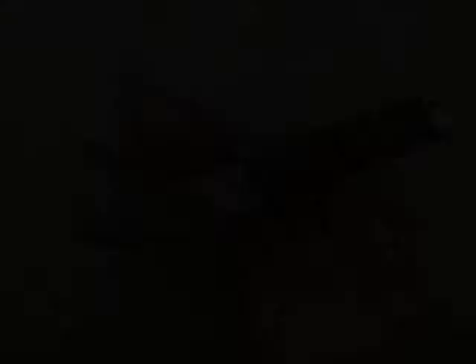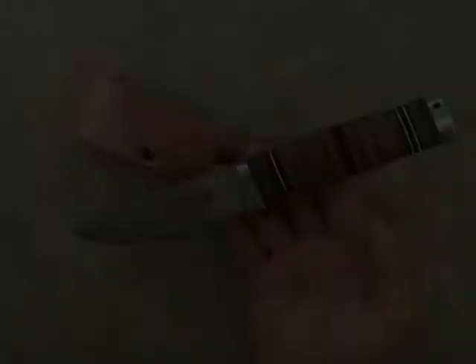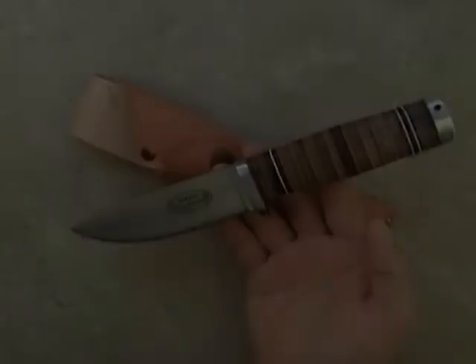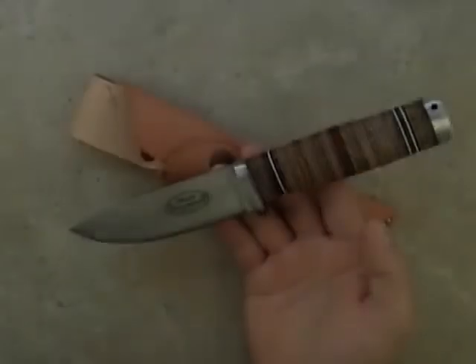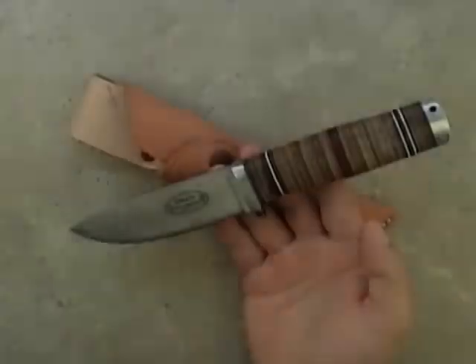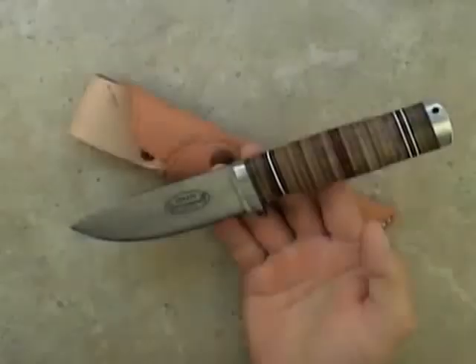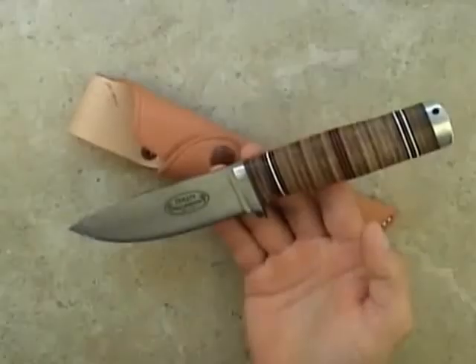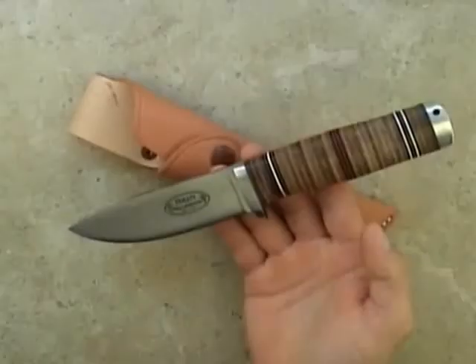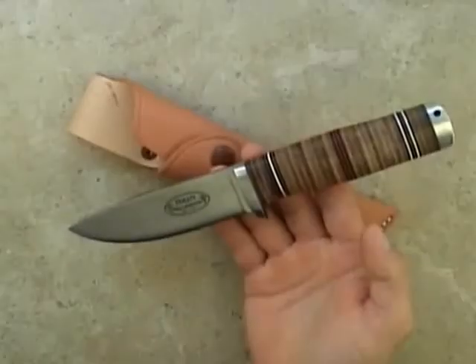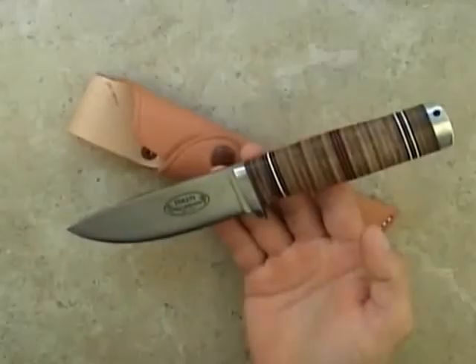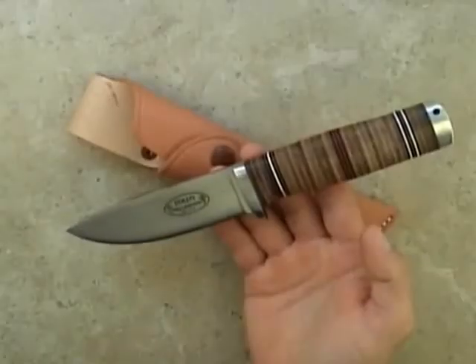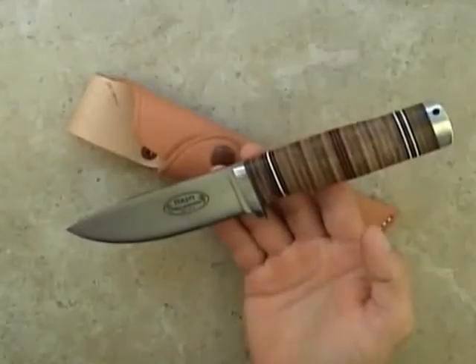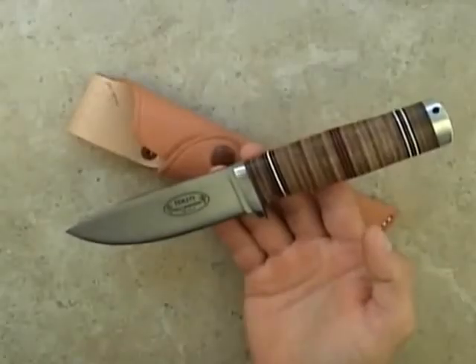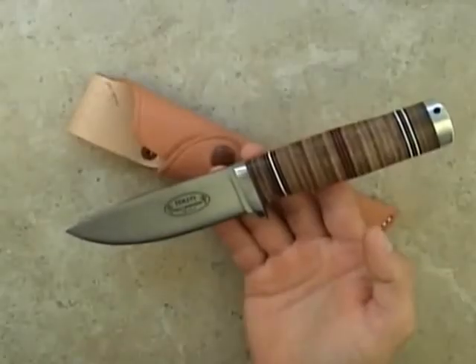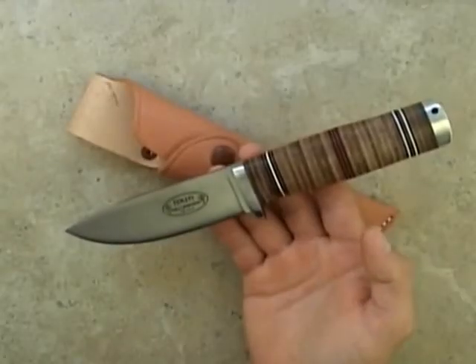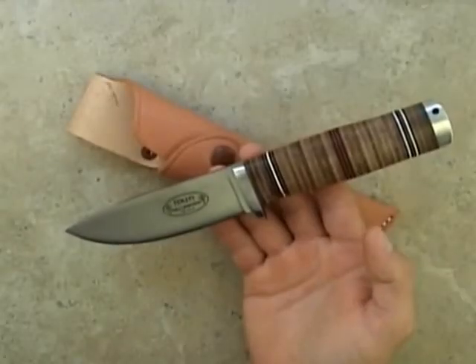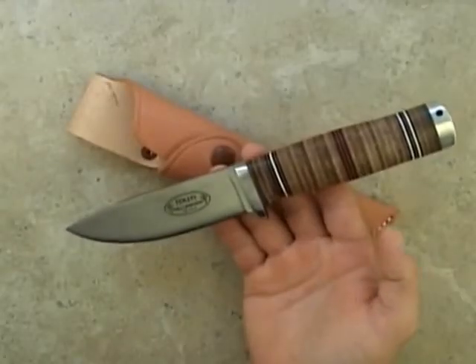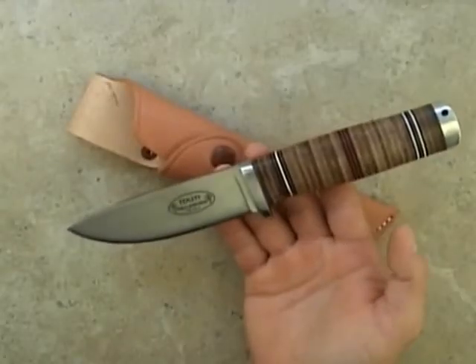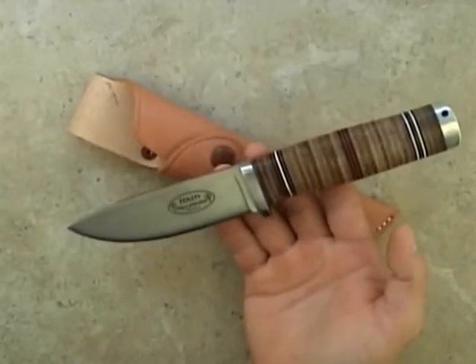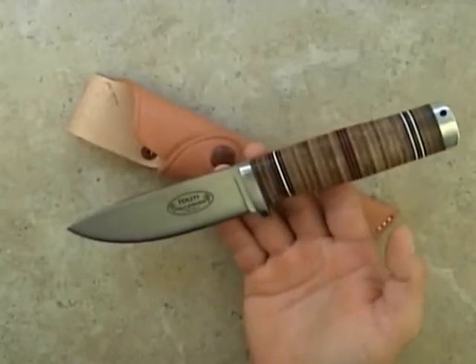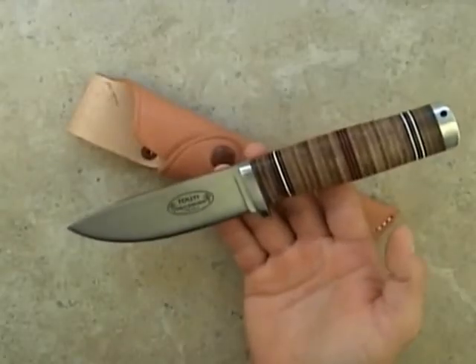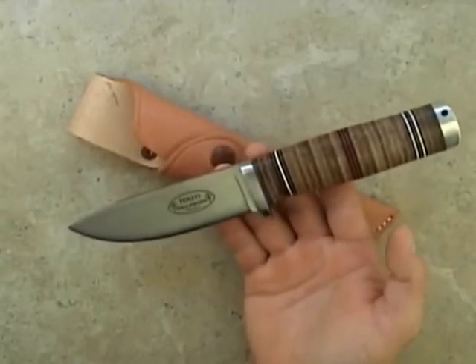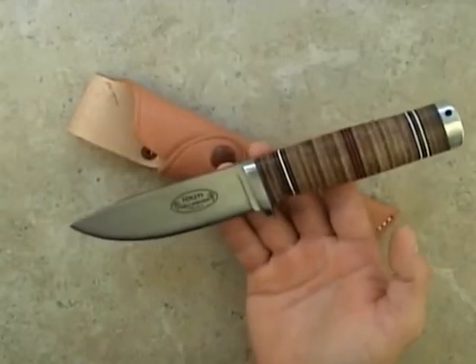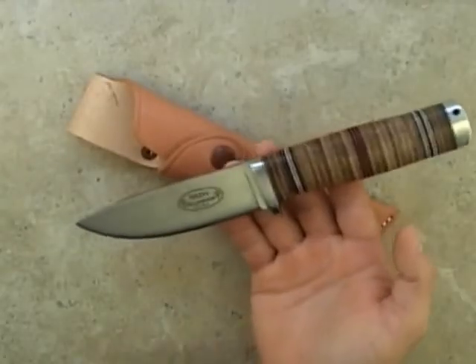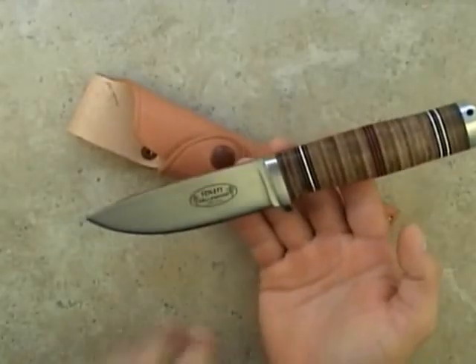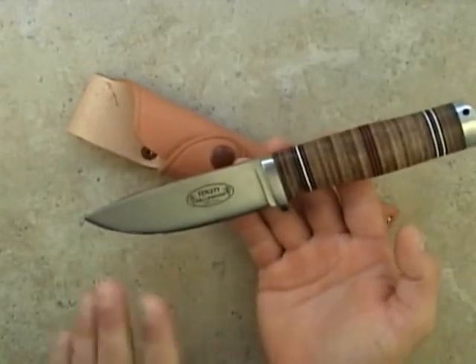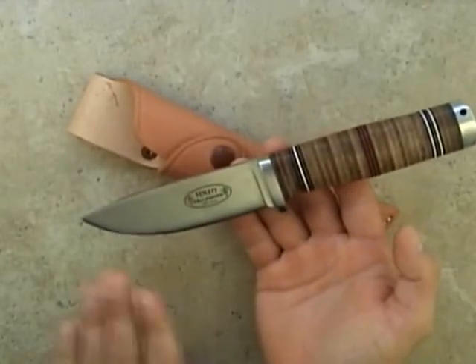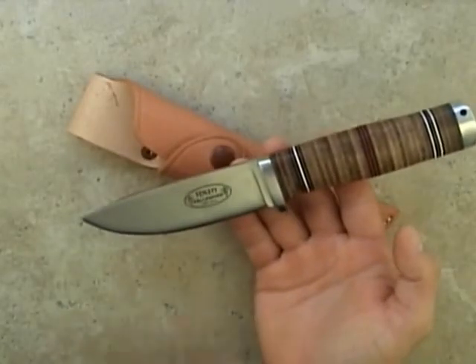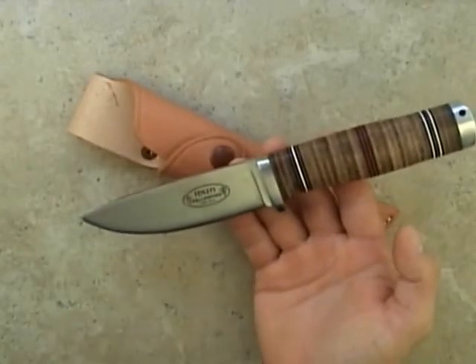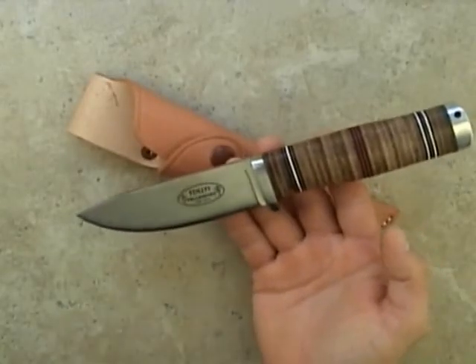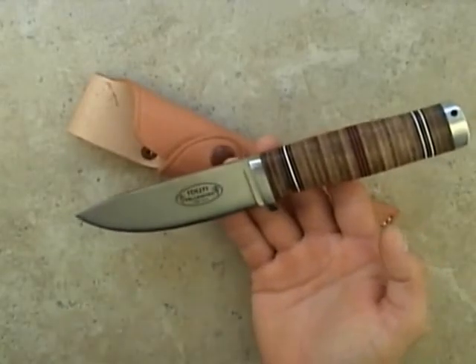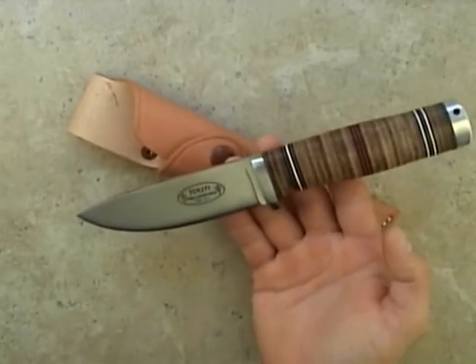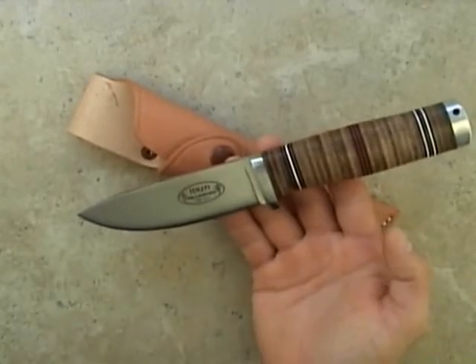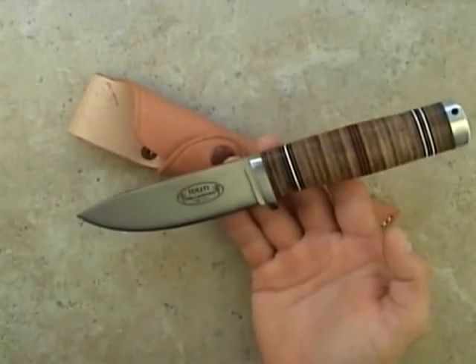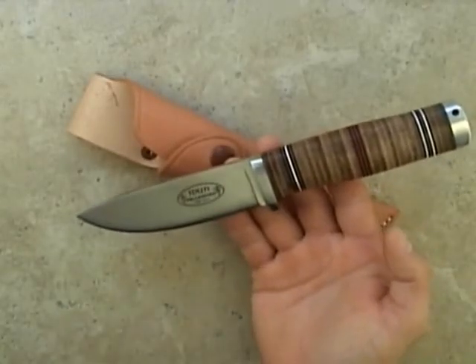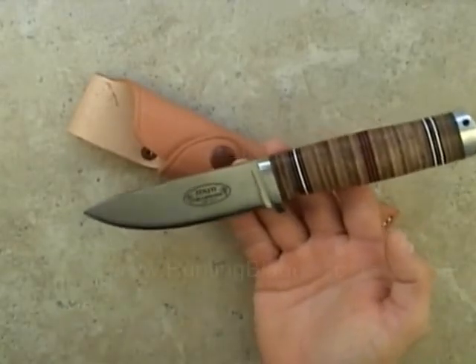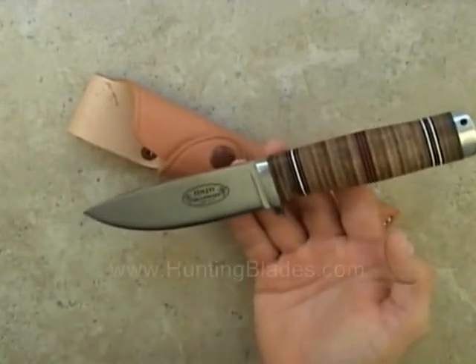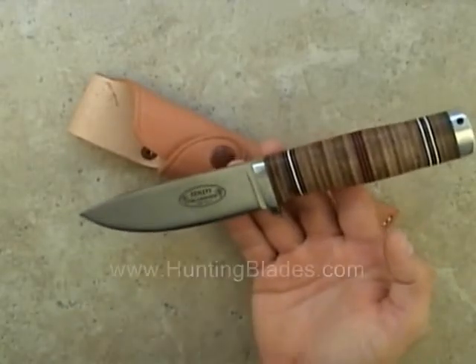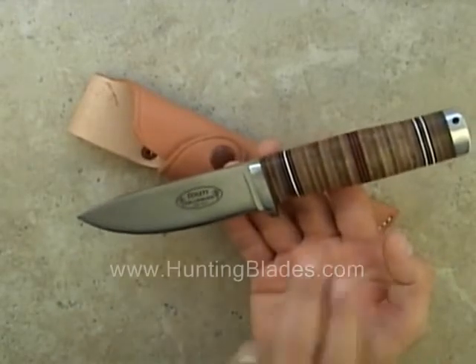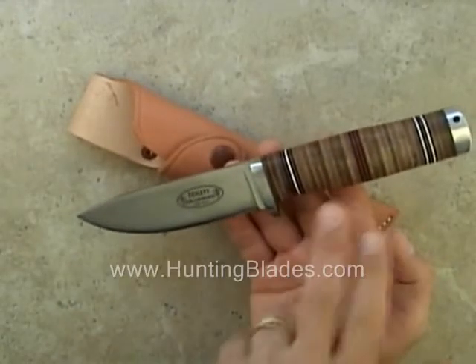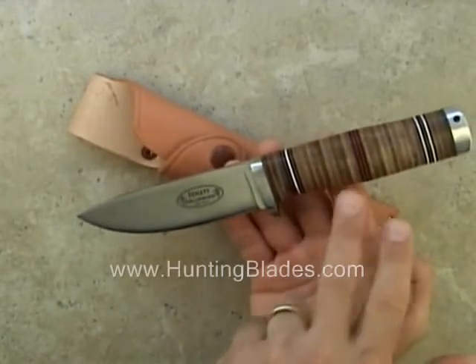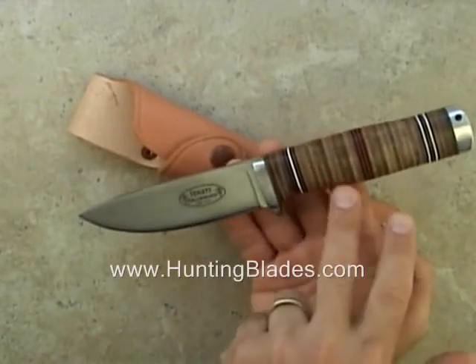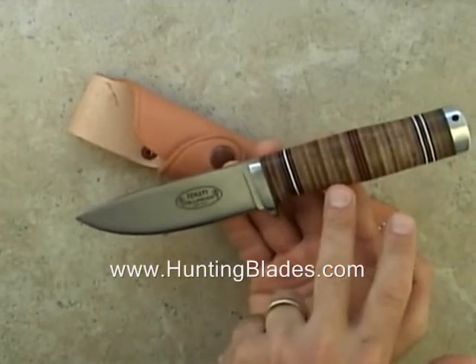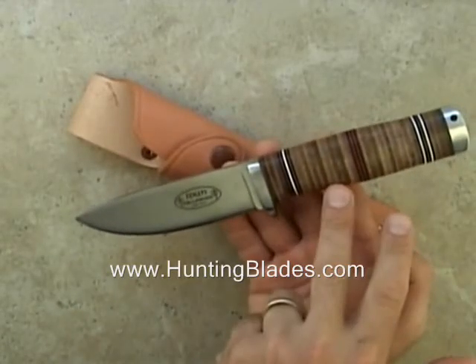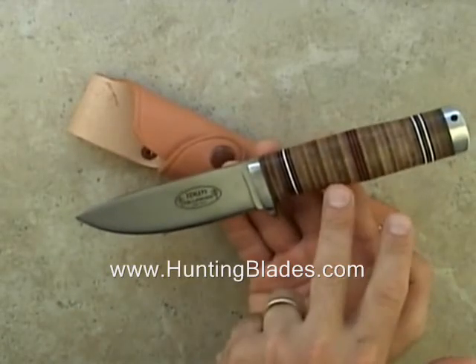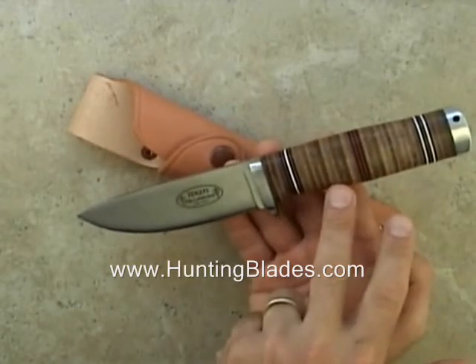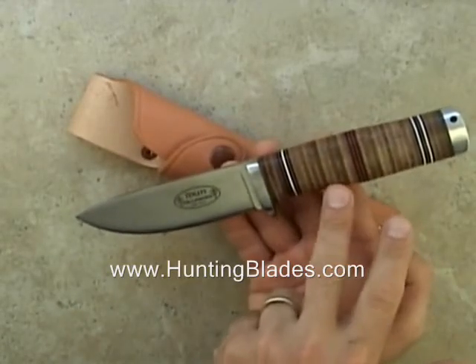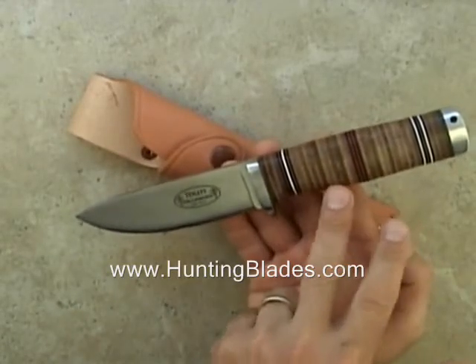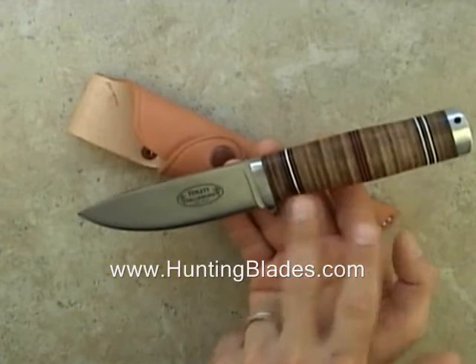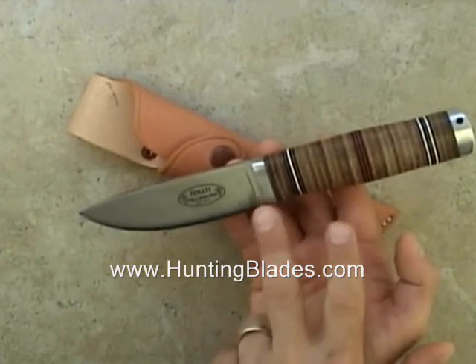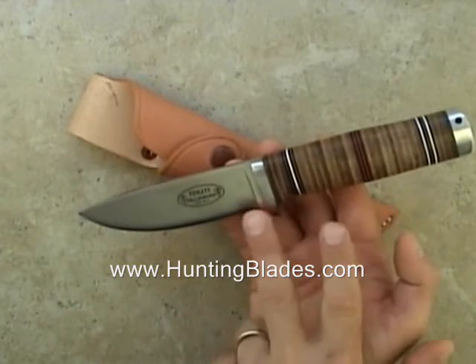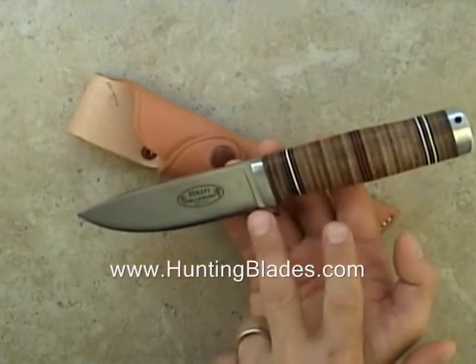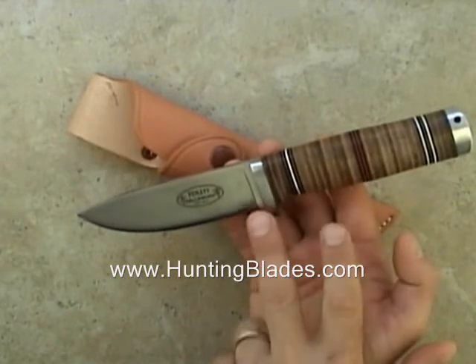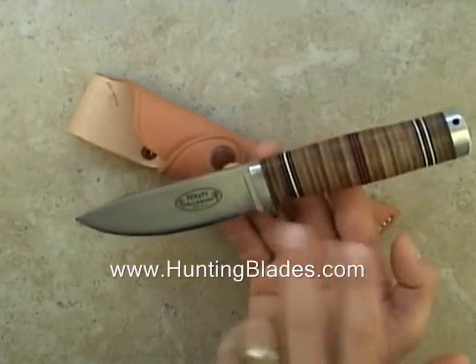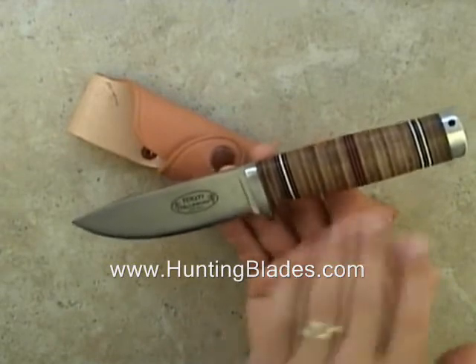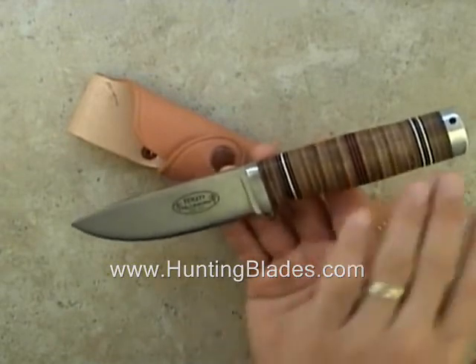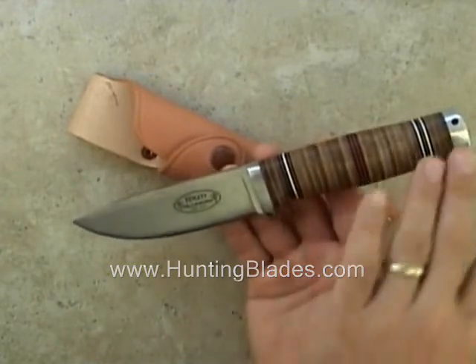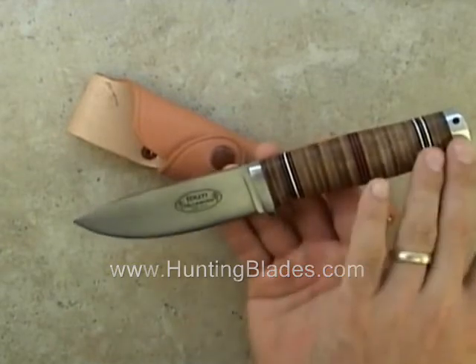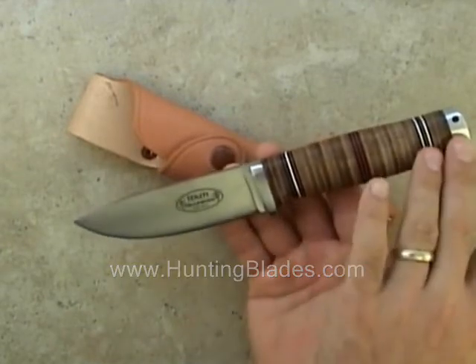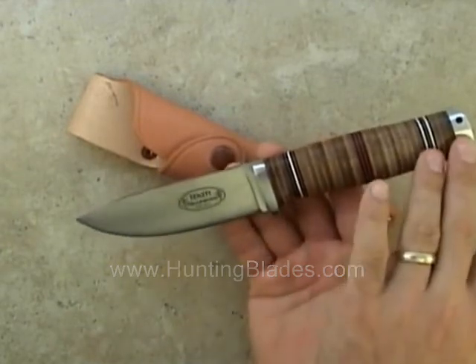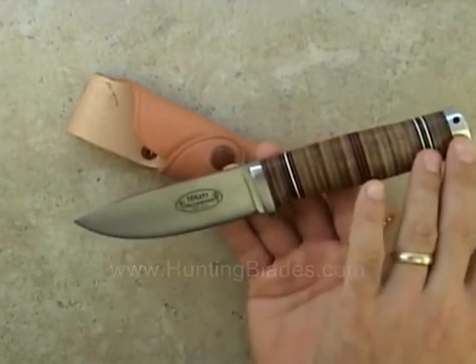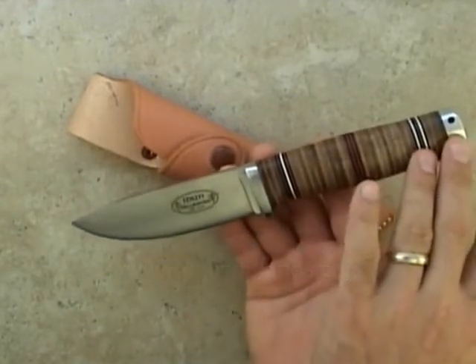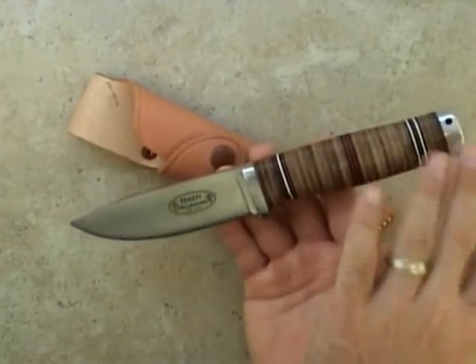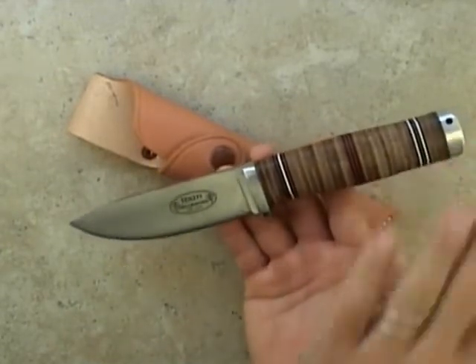This is the item by Fall Niven. It's a very attractive knife with a leather handle, stainless guard, and aluminum butt.